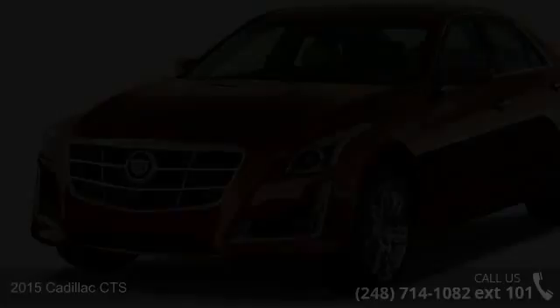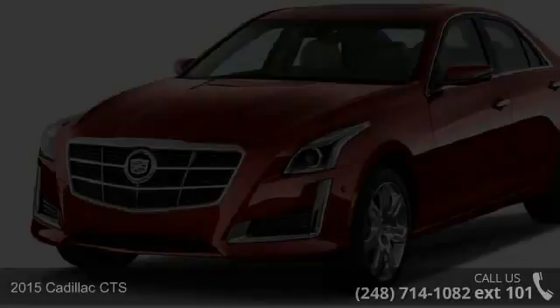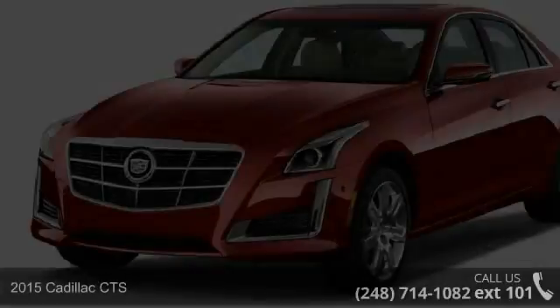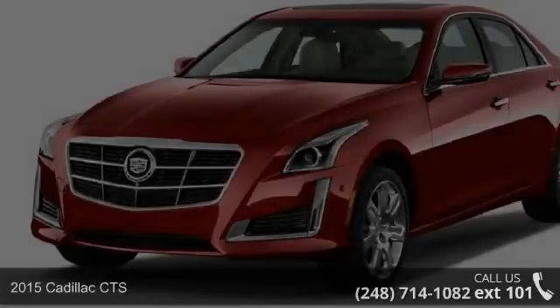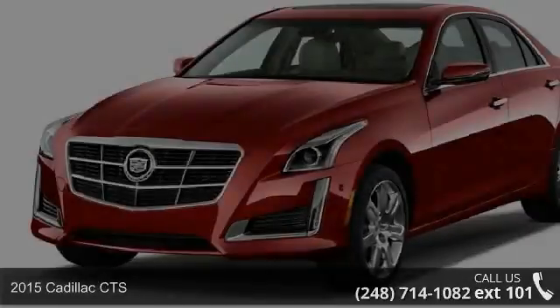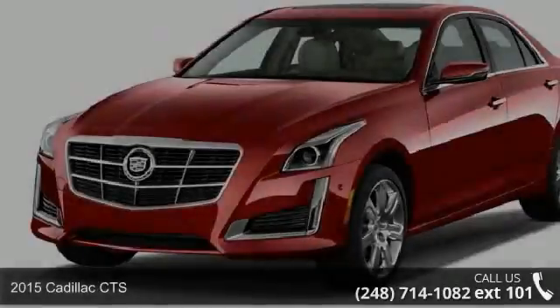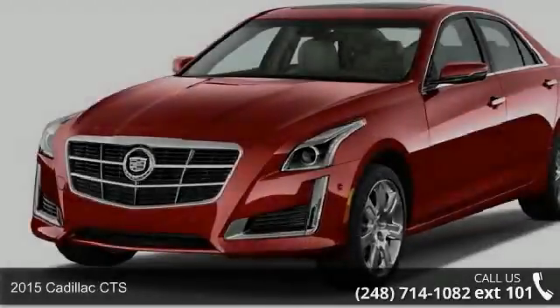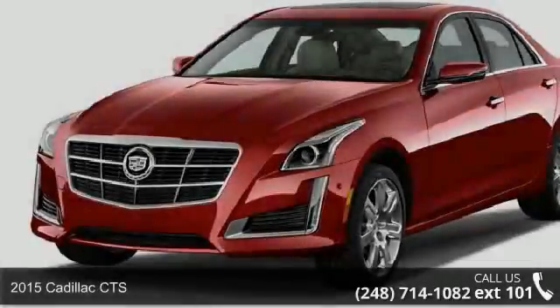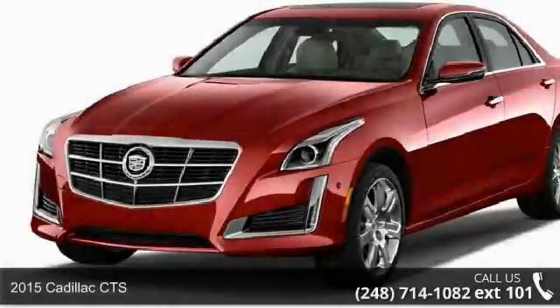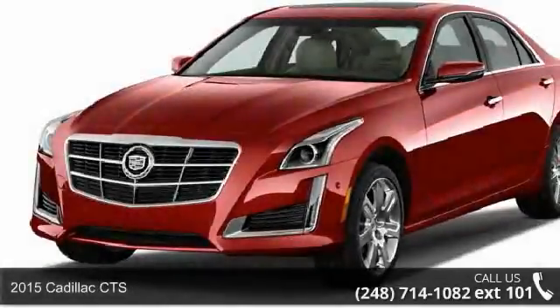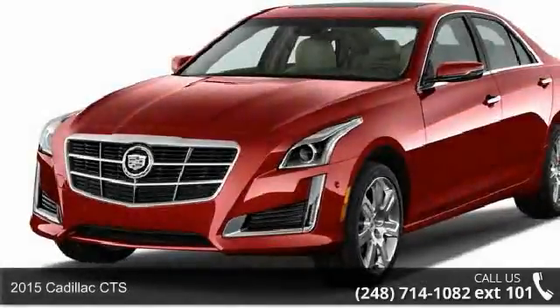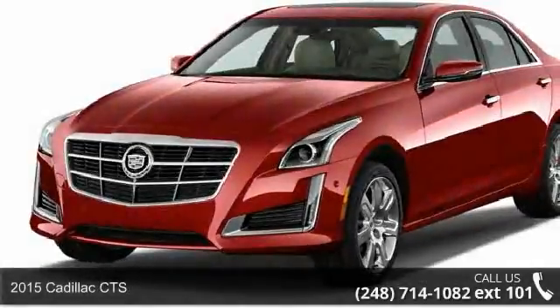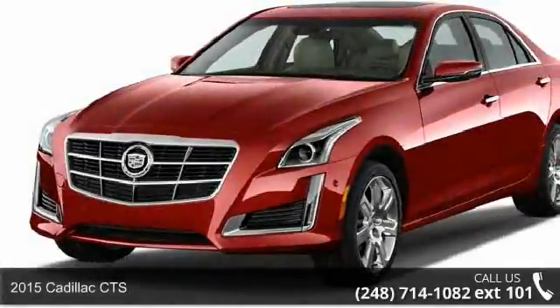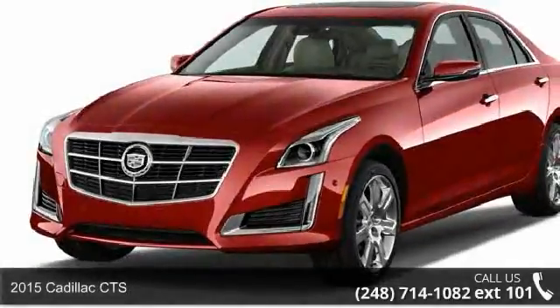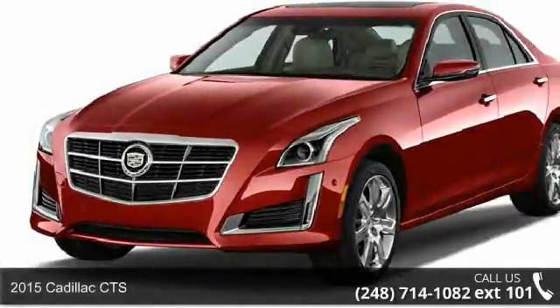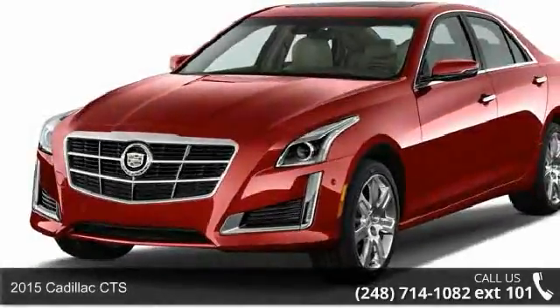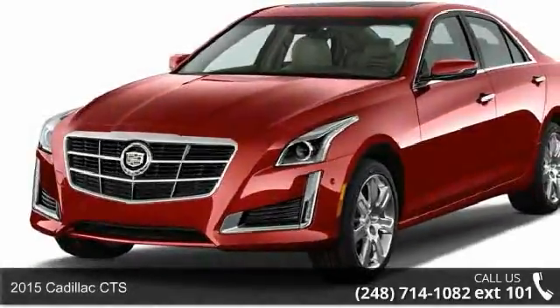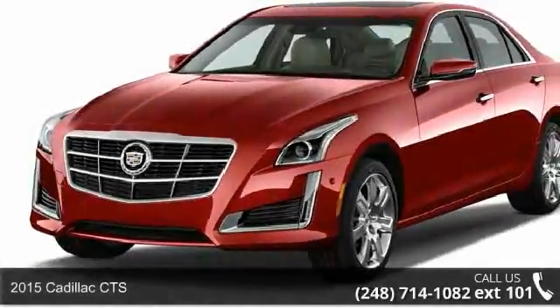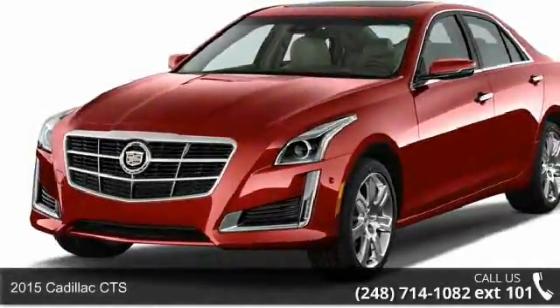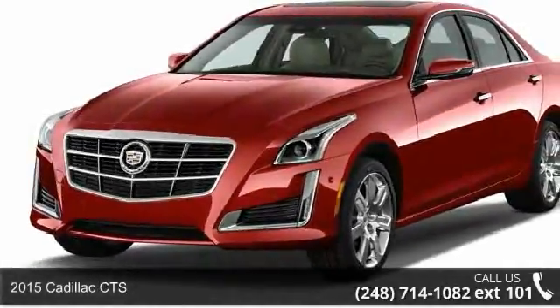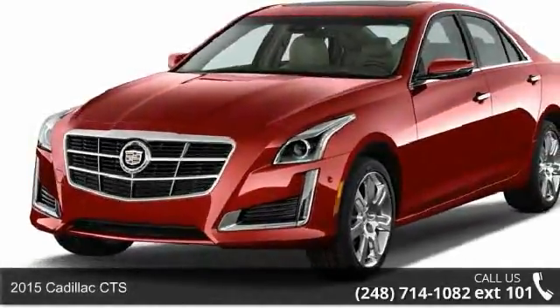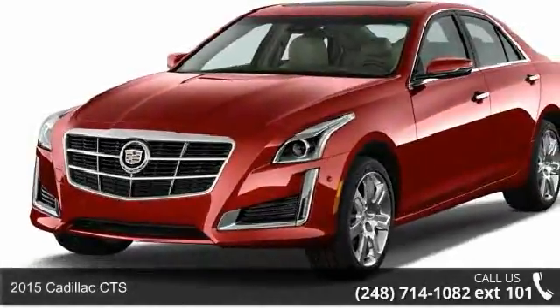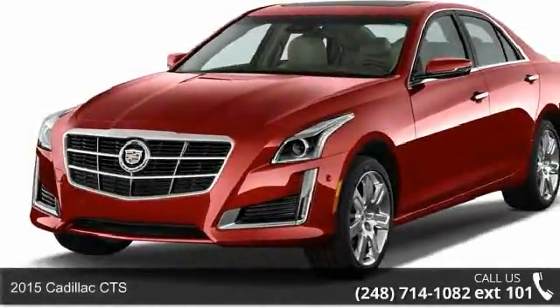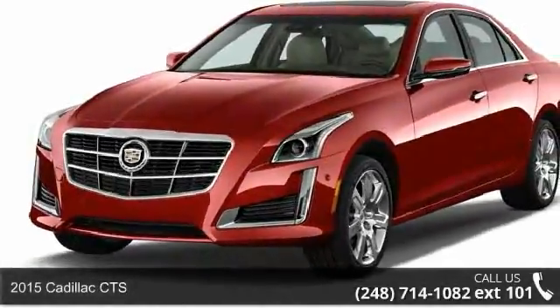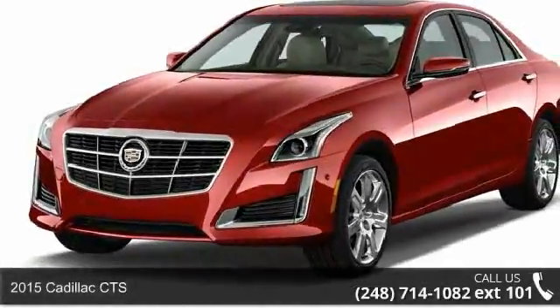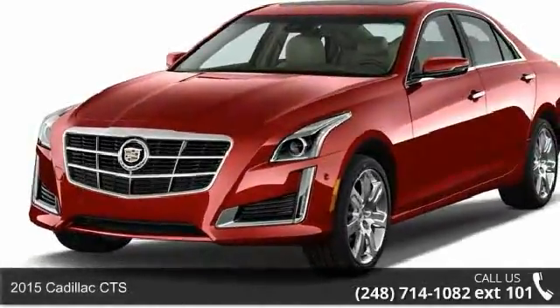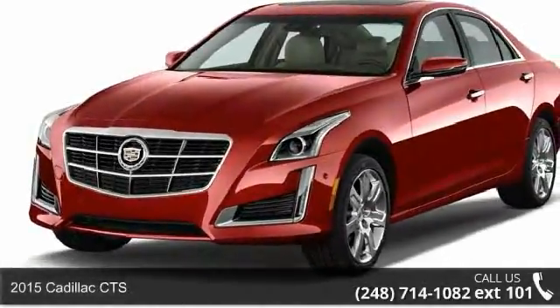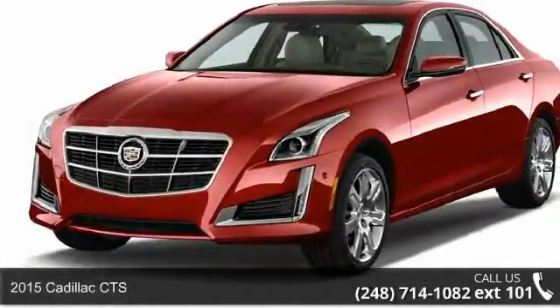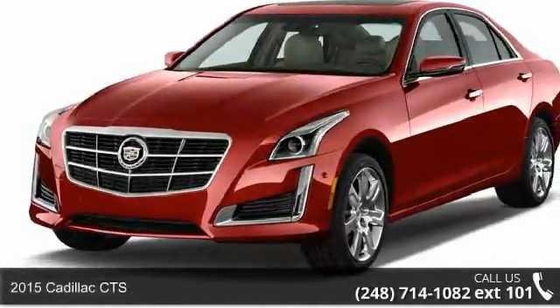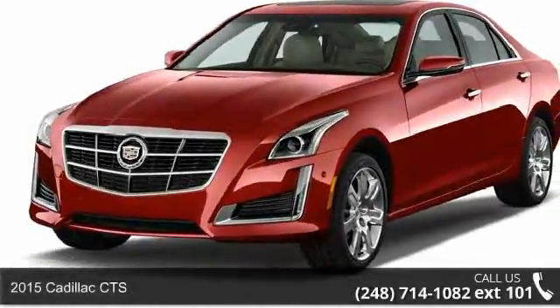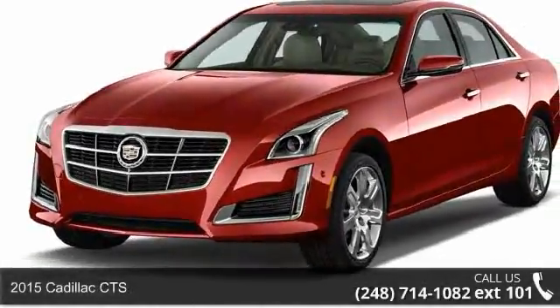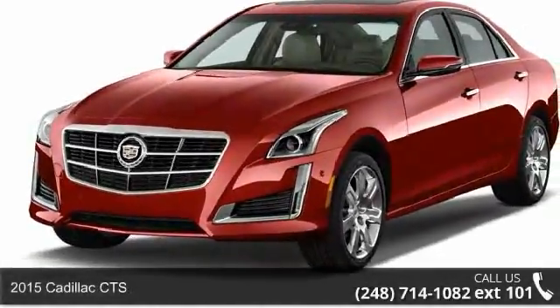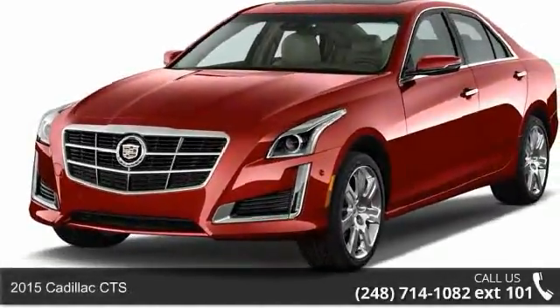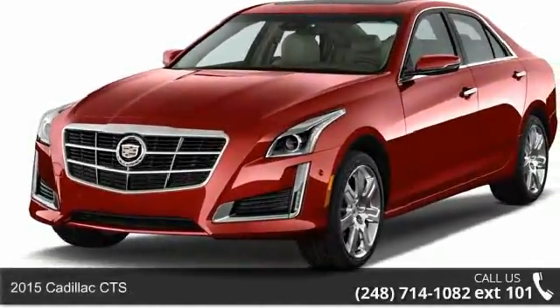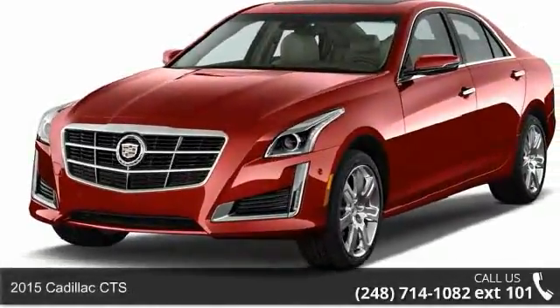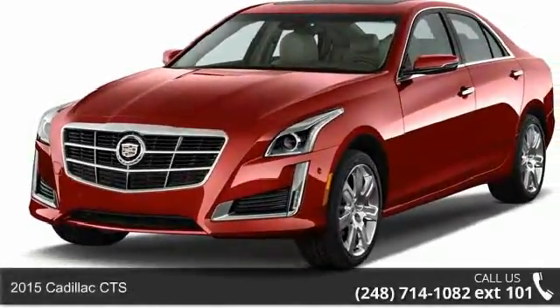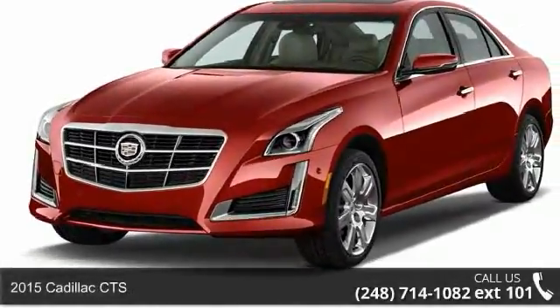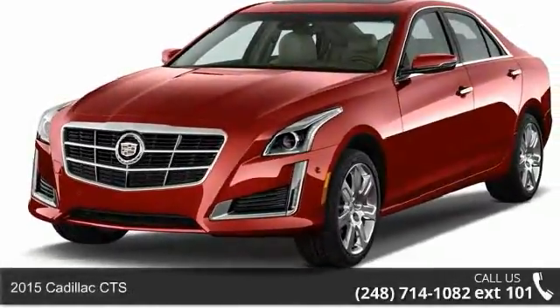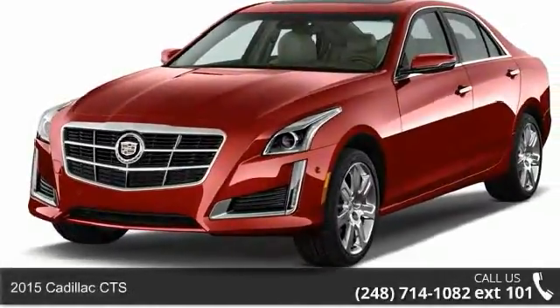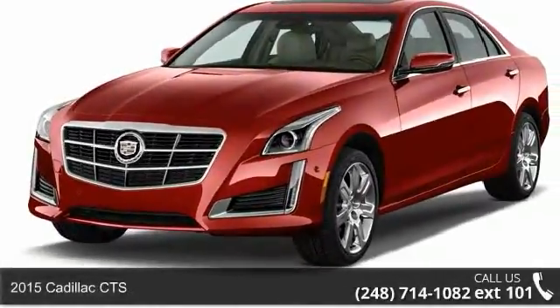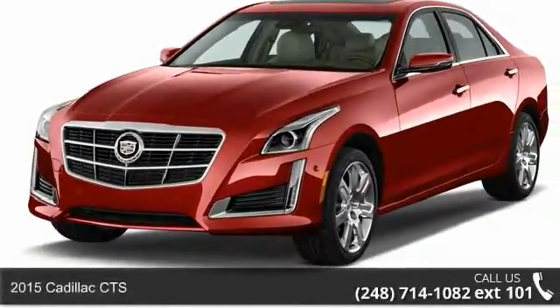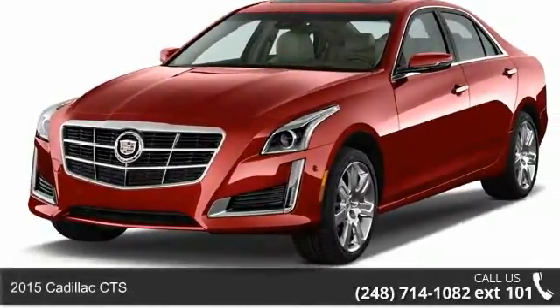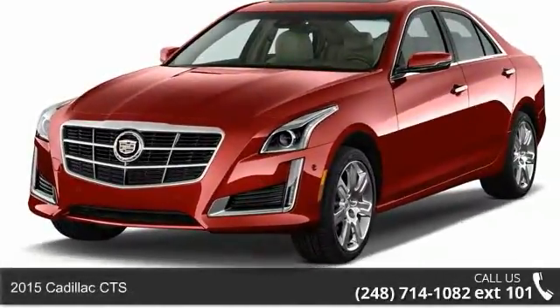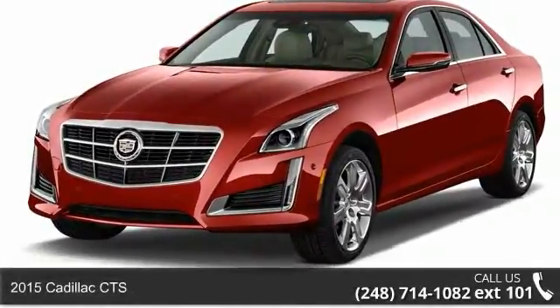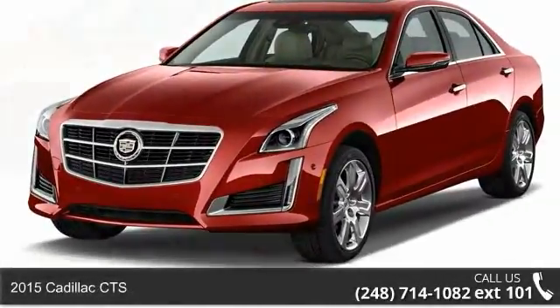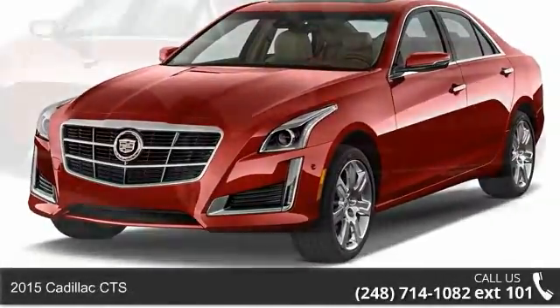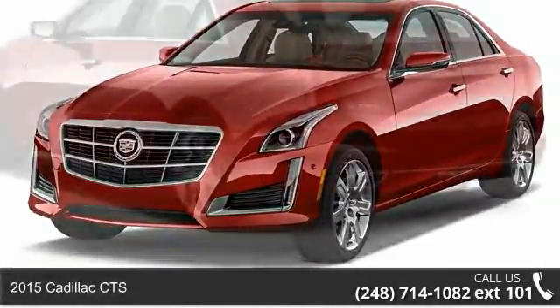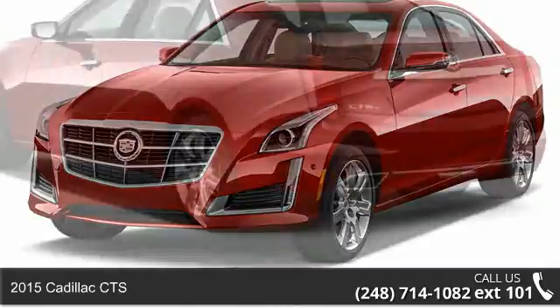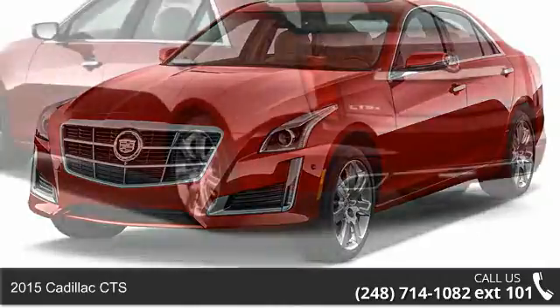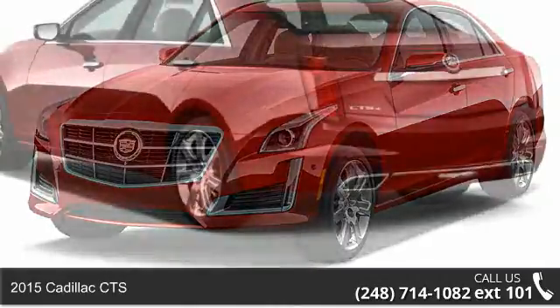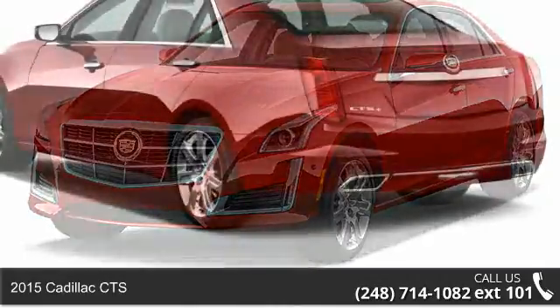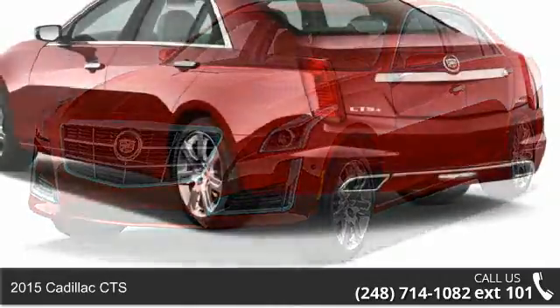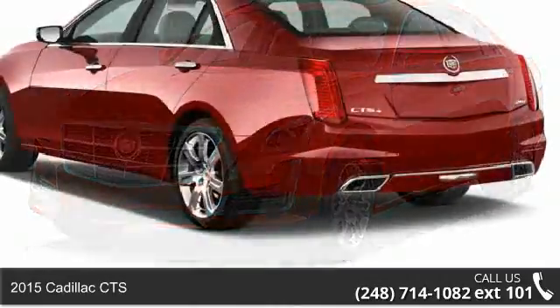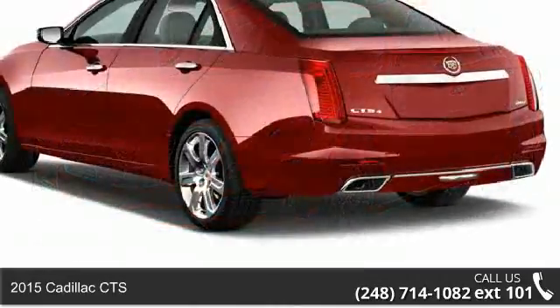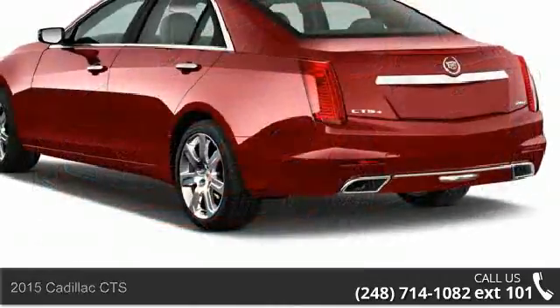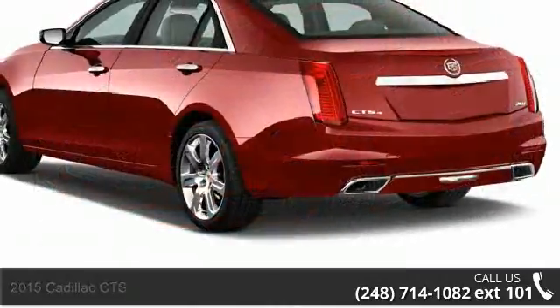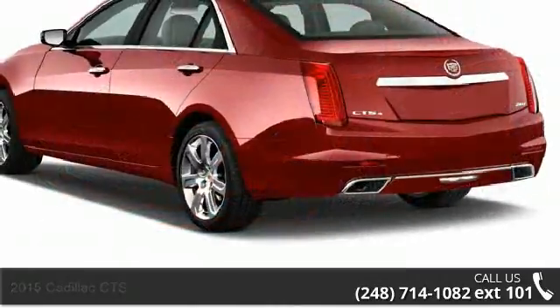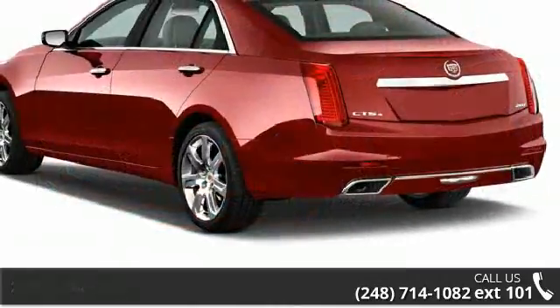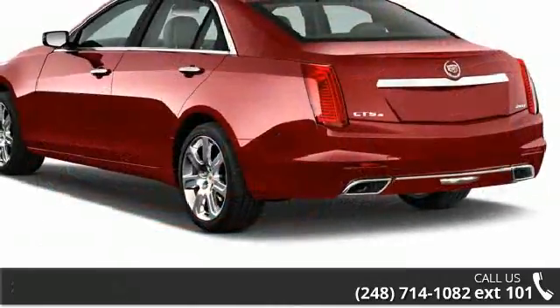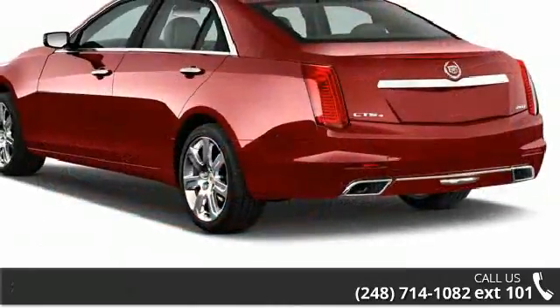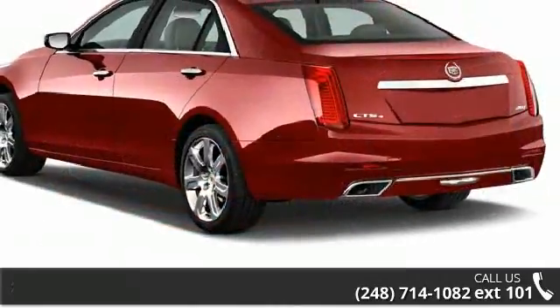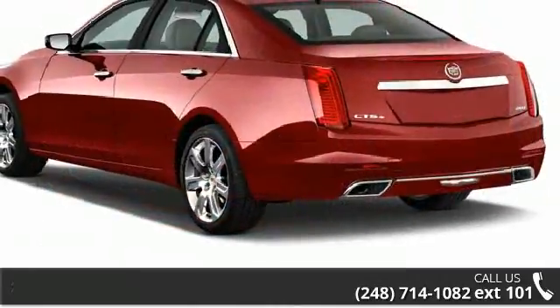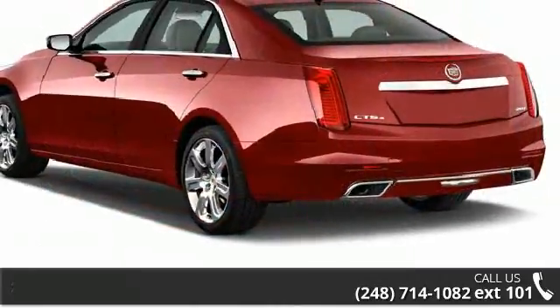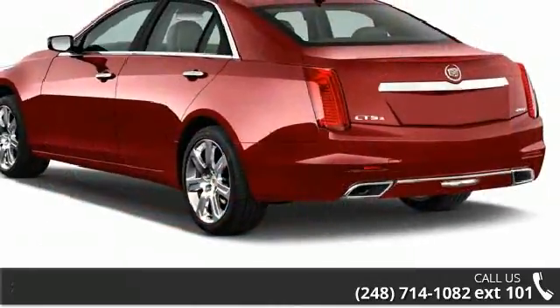Arrive in style with this 2015 Cadillac CTS. If you are looking for a first class ride, you have found it.